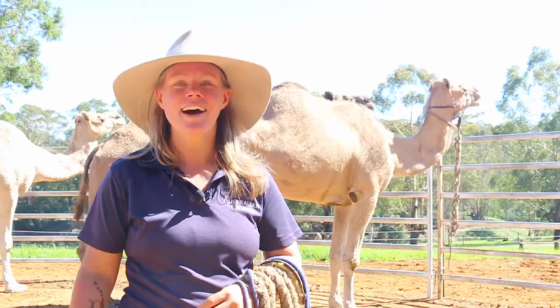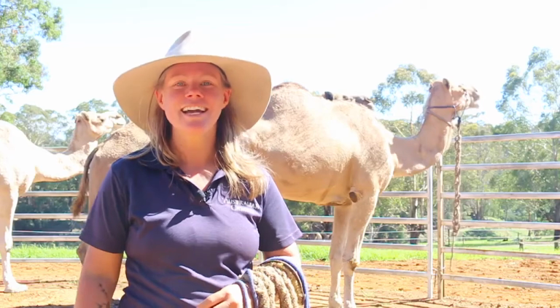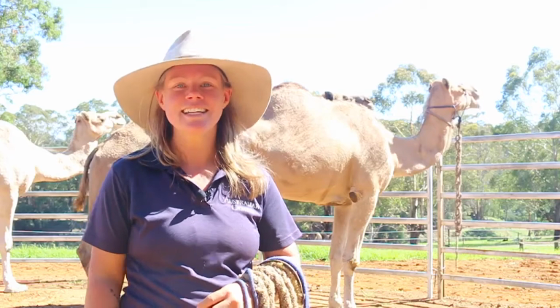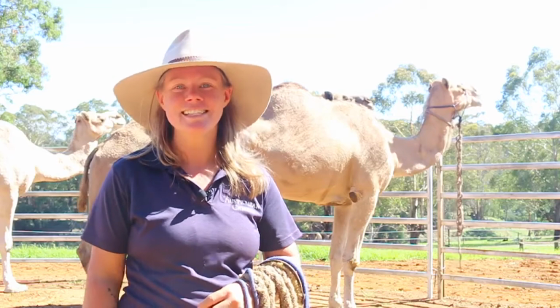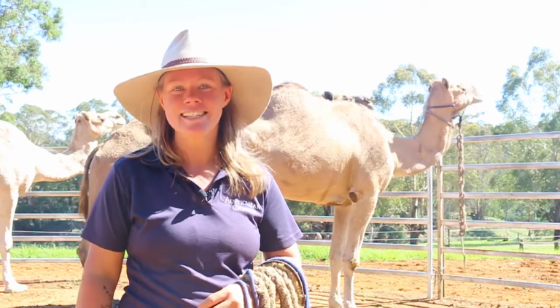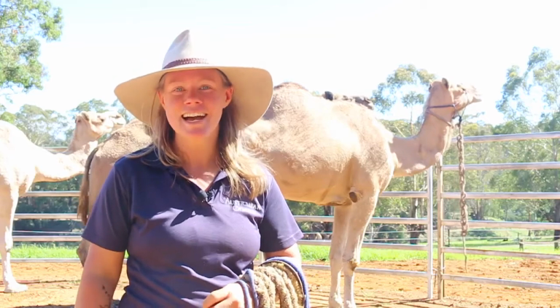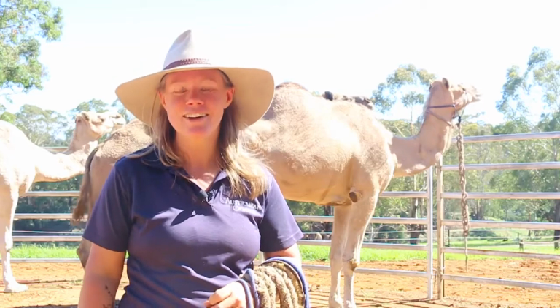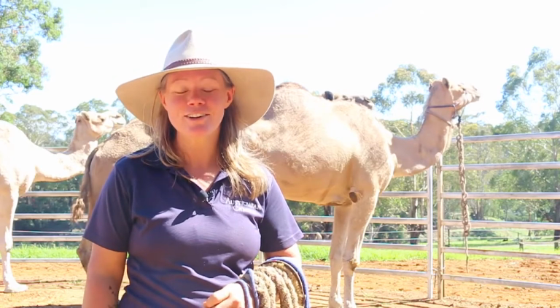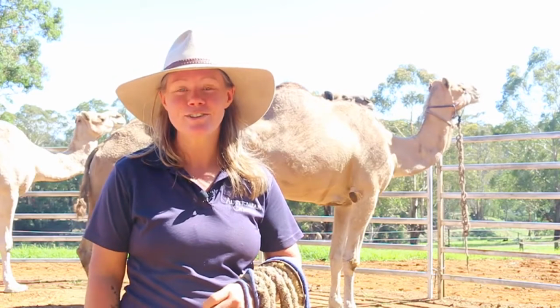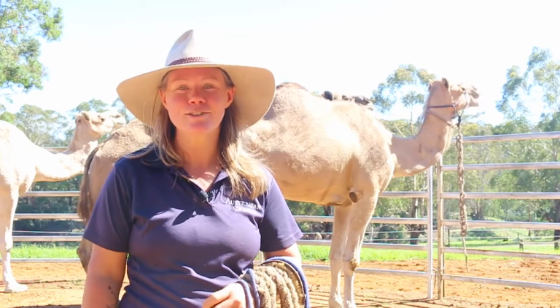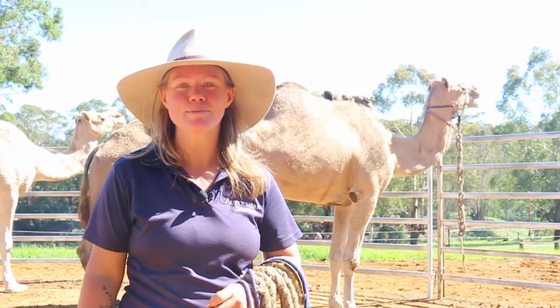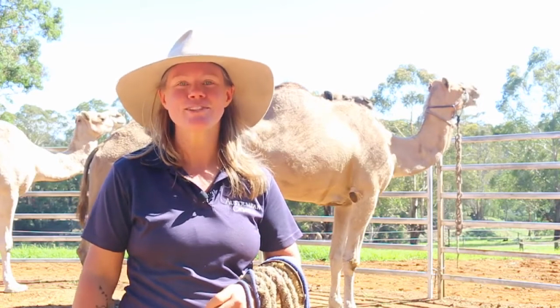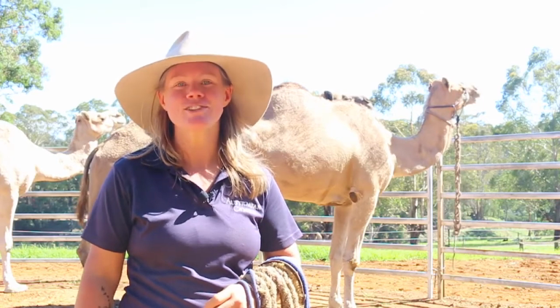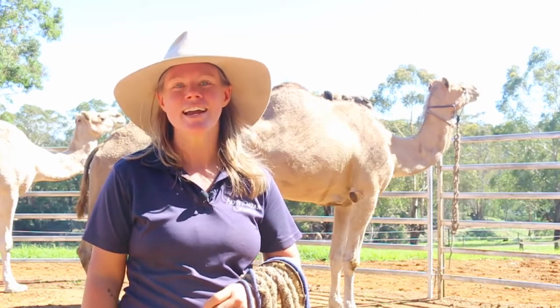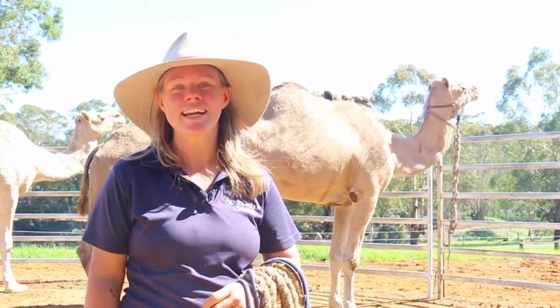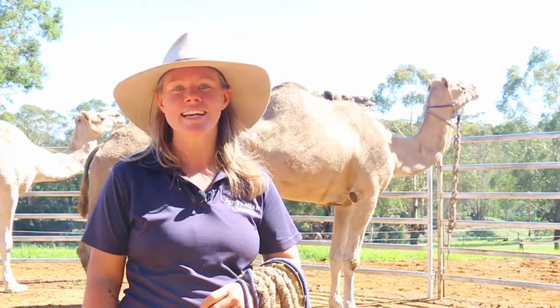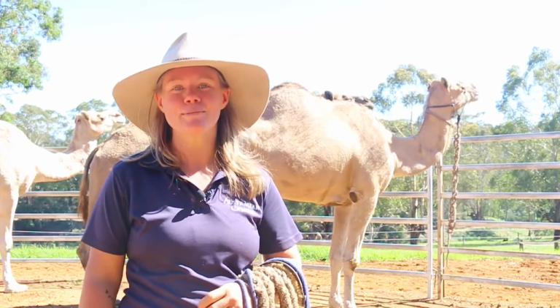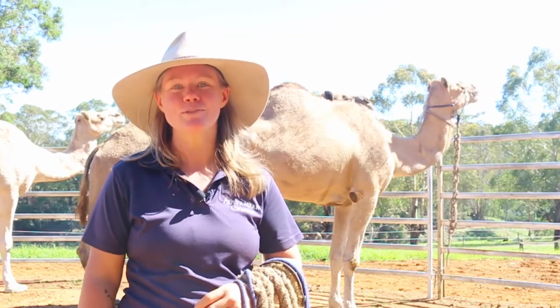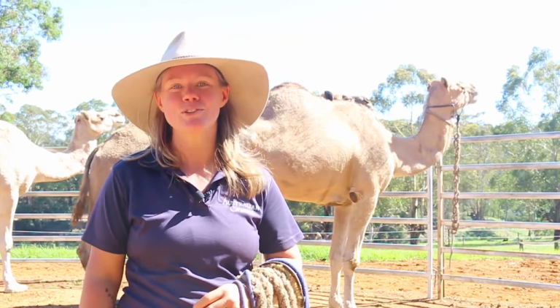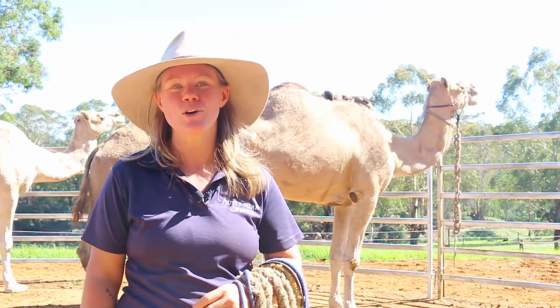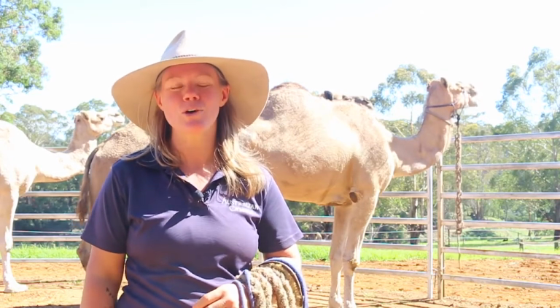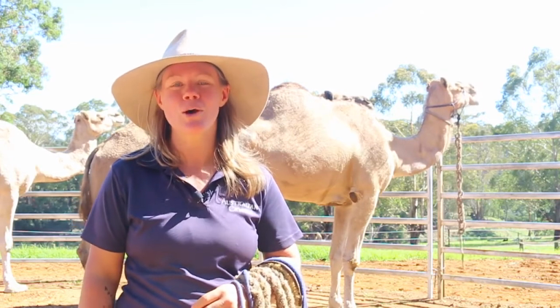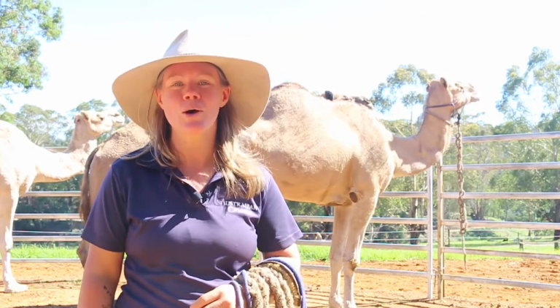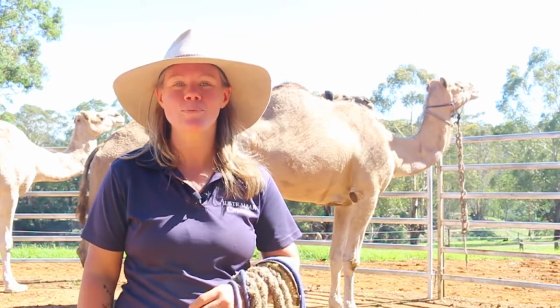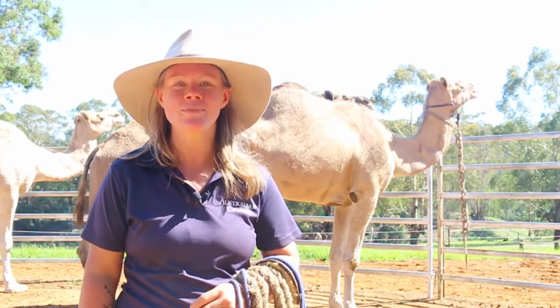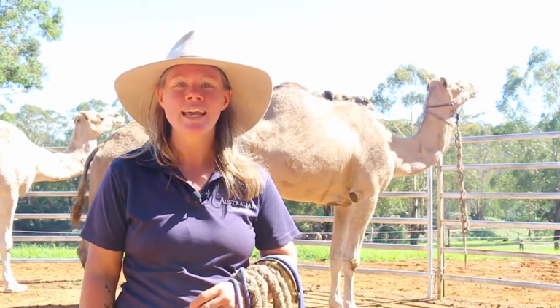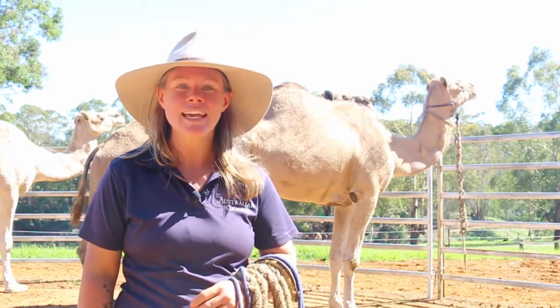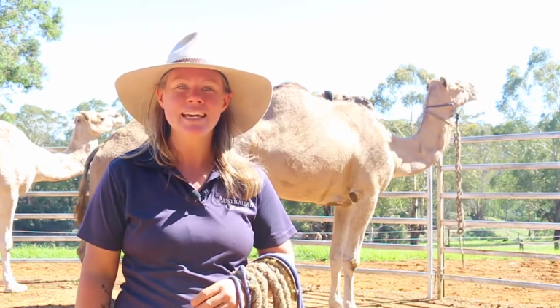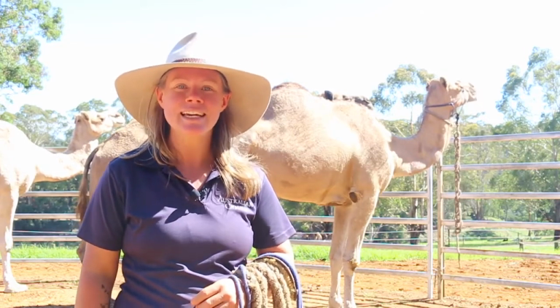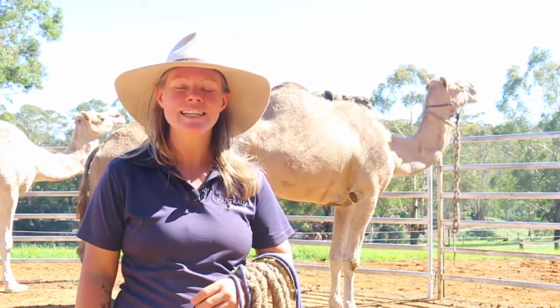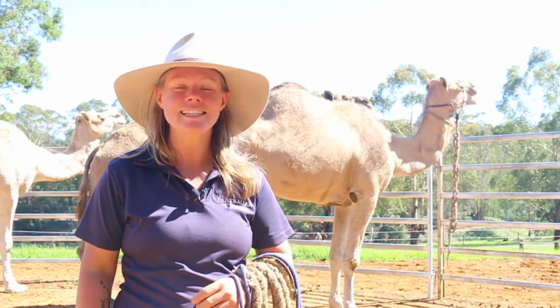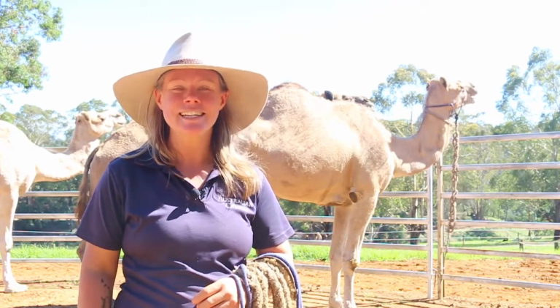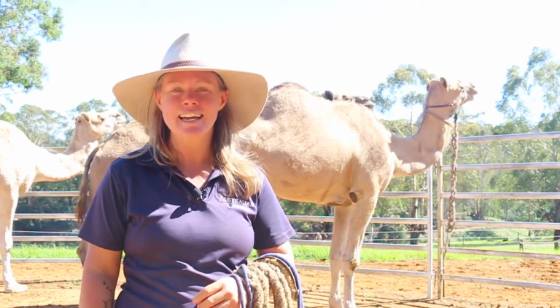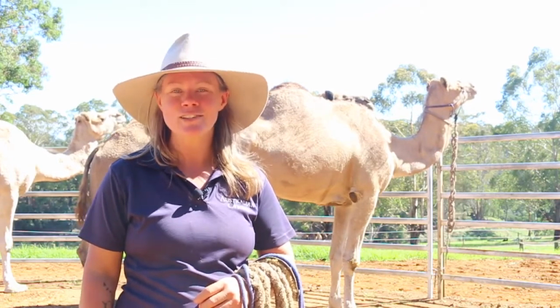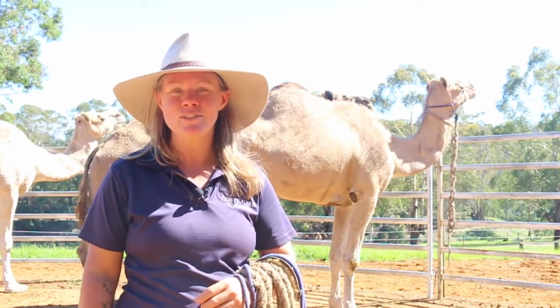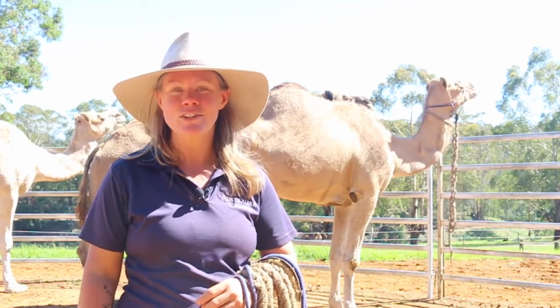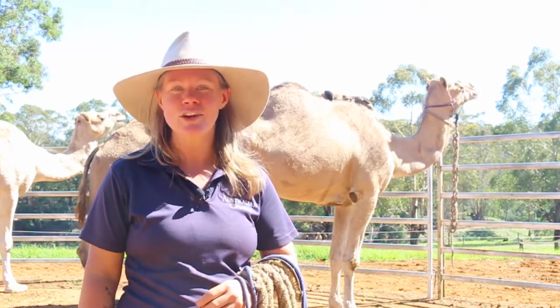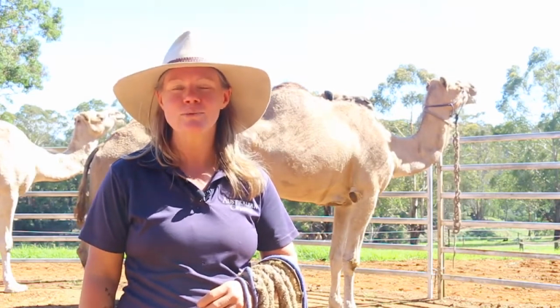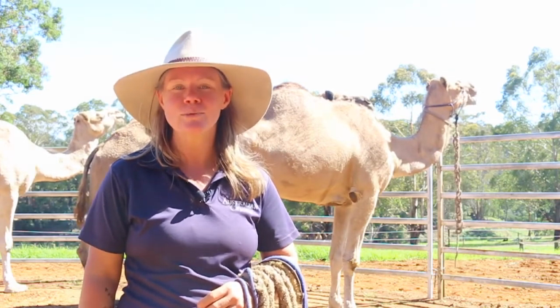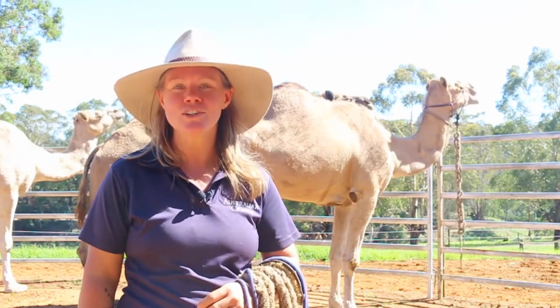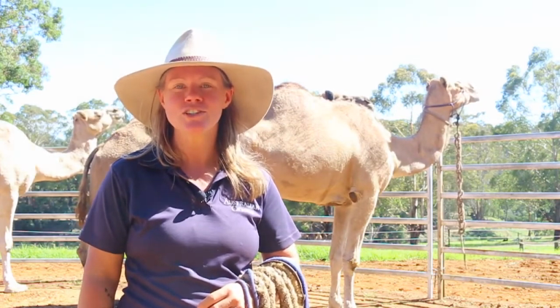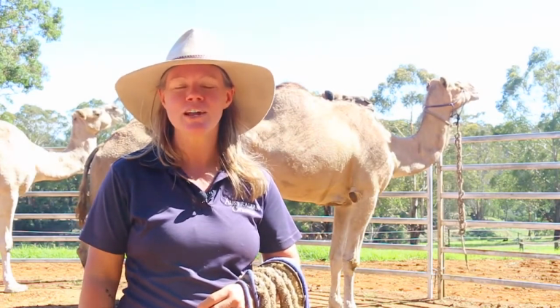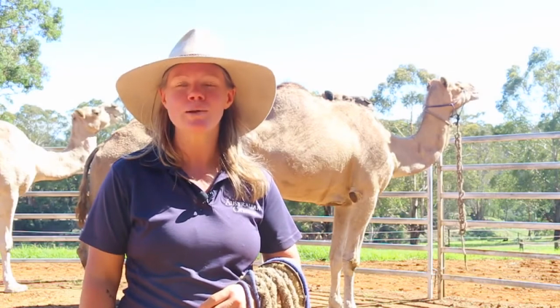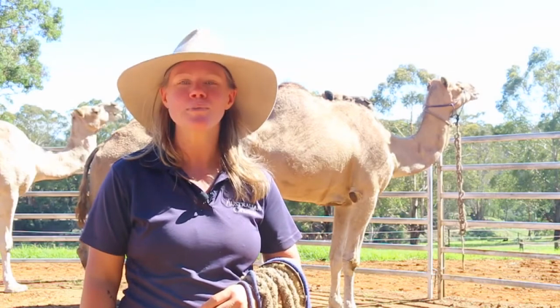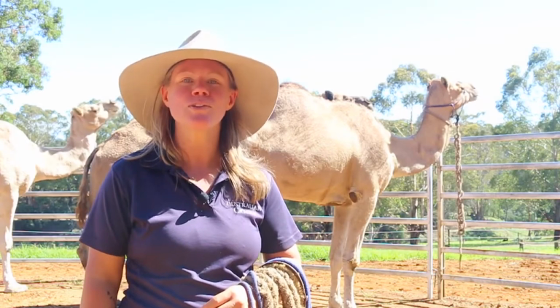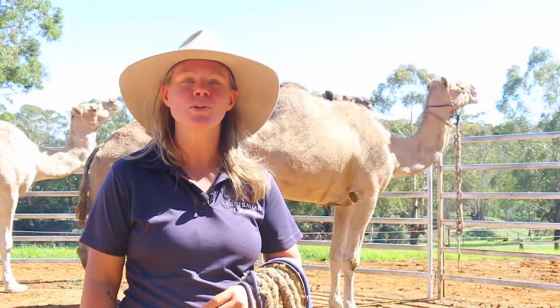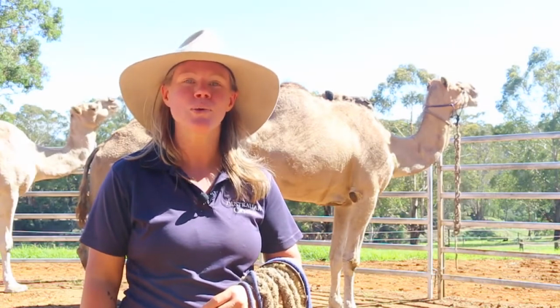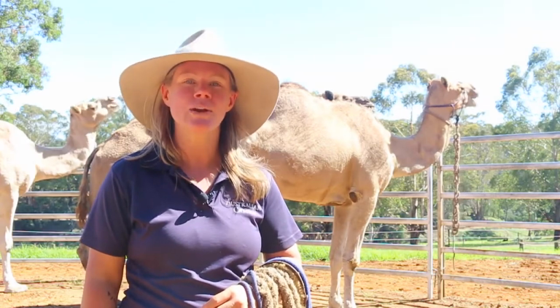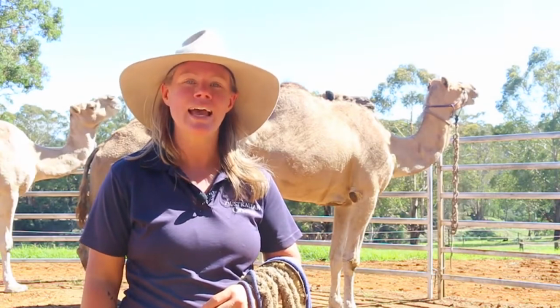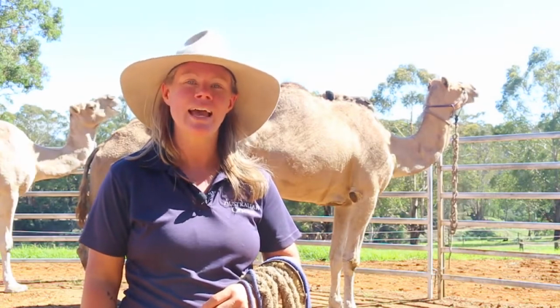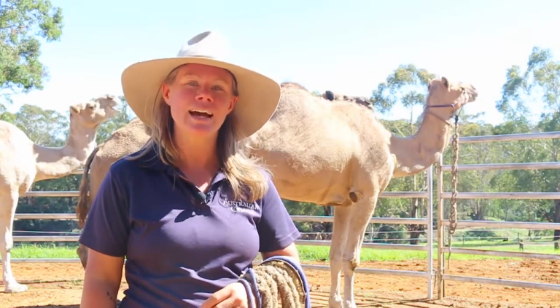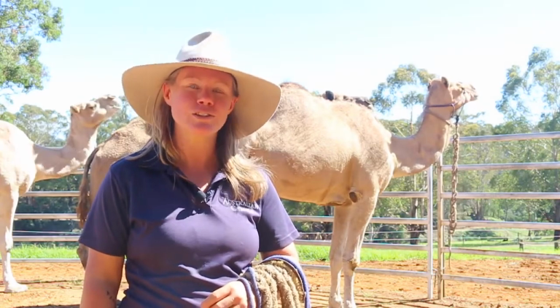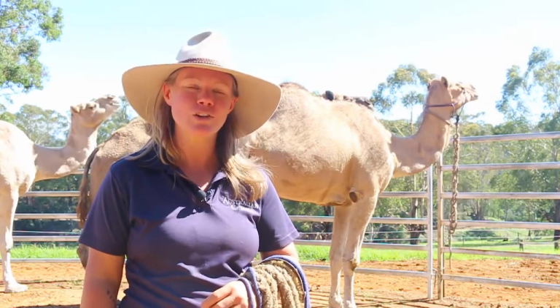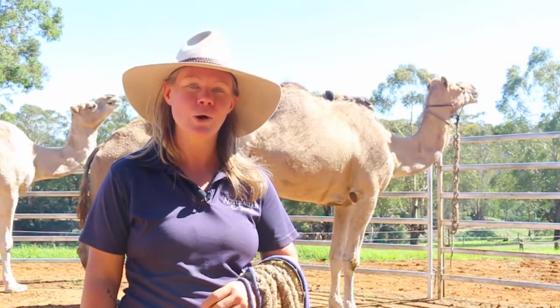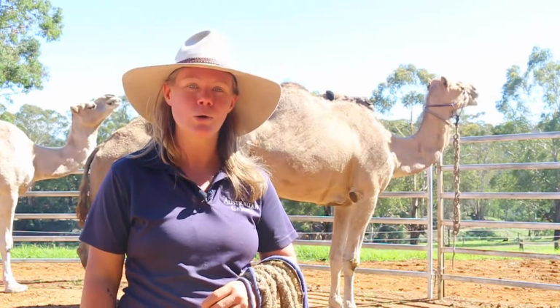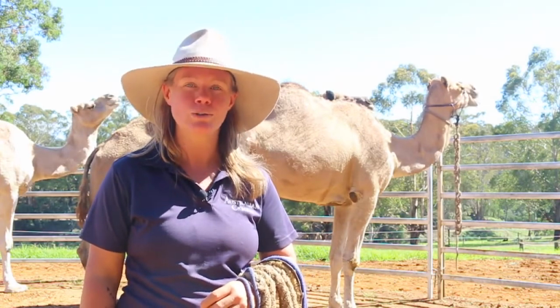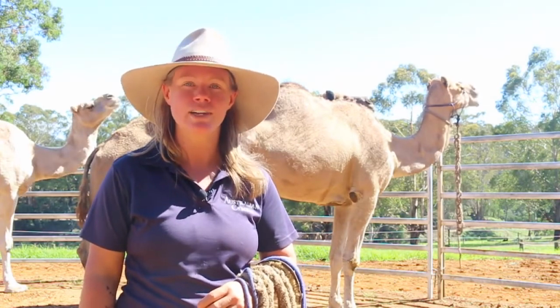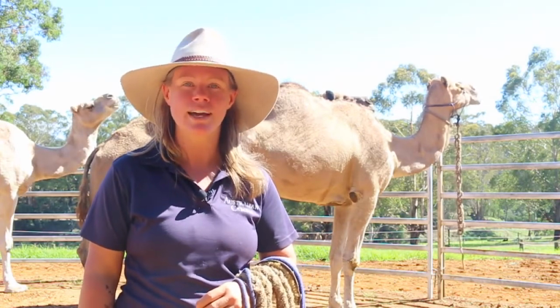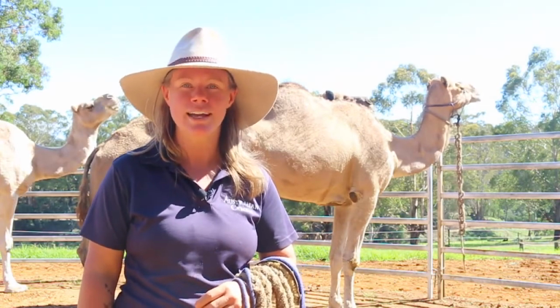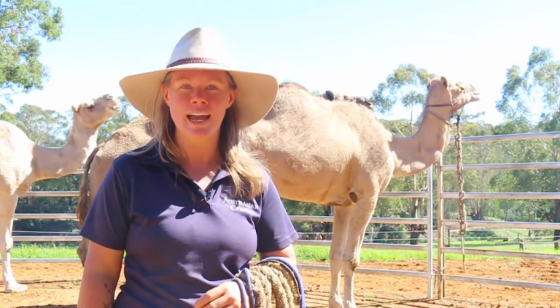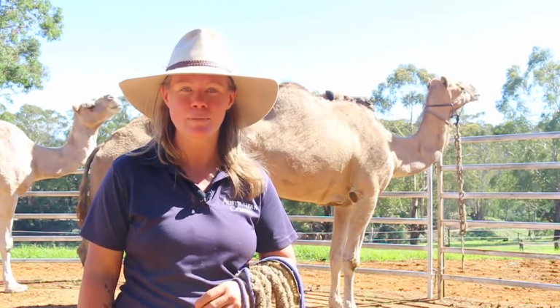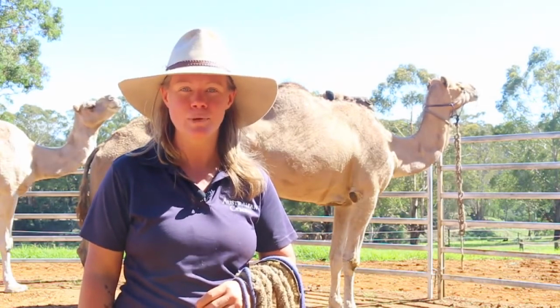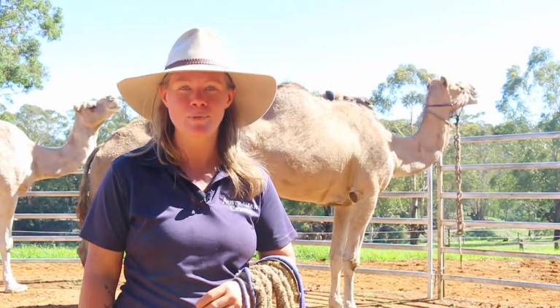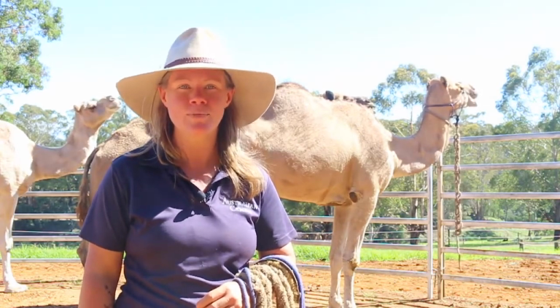Hi, it's Tara from australiancamels.com. In today's video, we'll be sharing with you how to halter a camel.